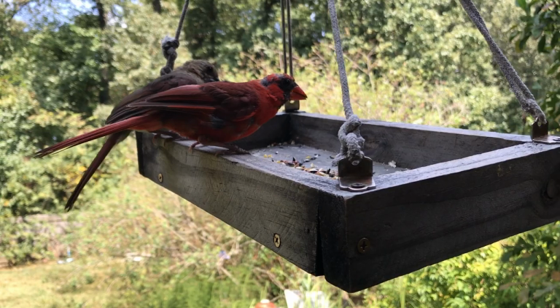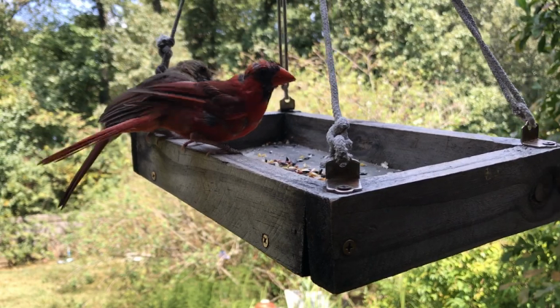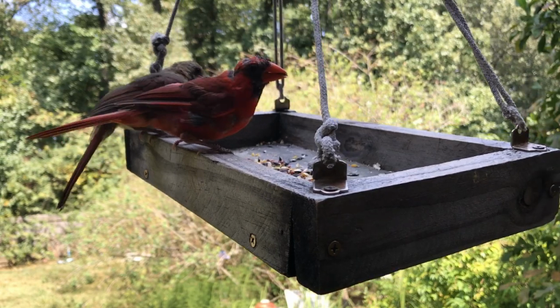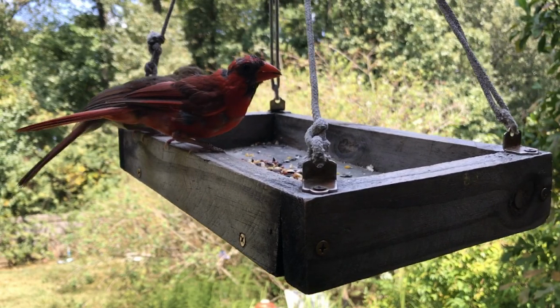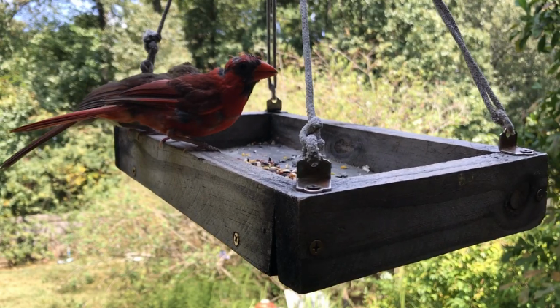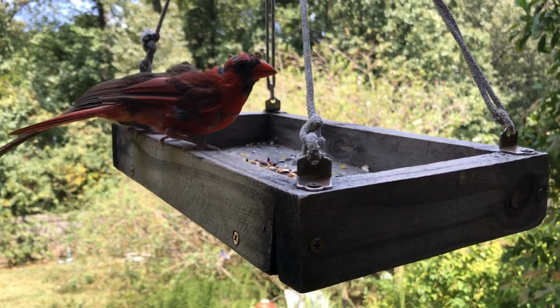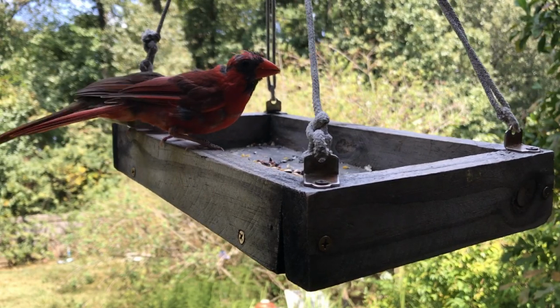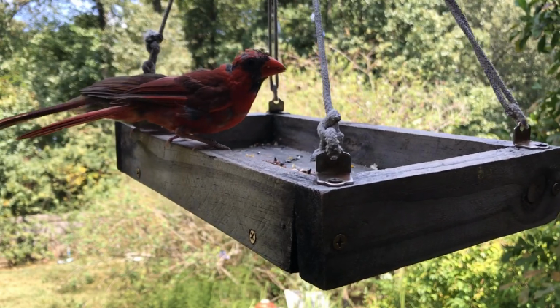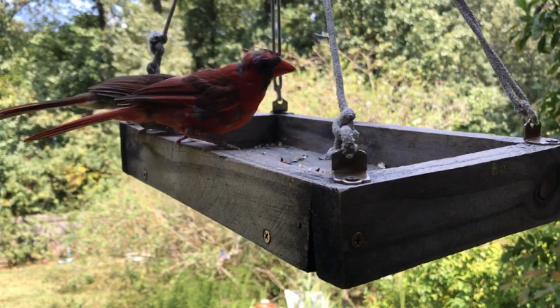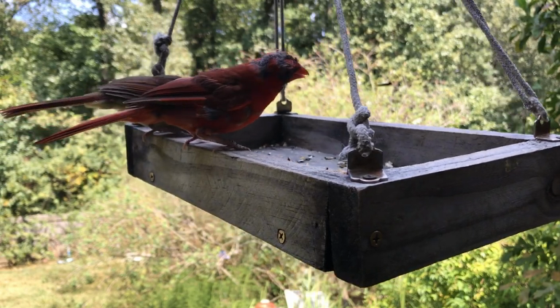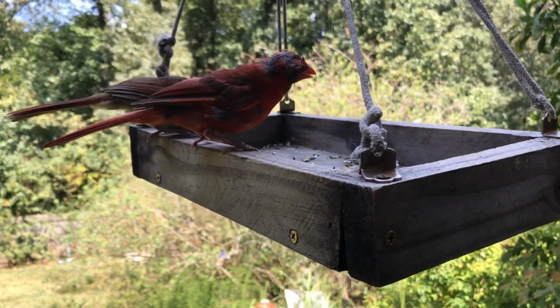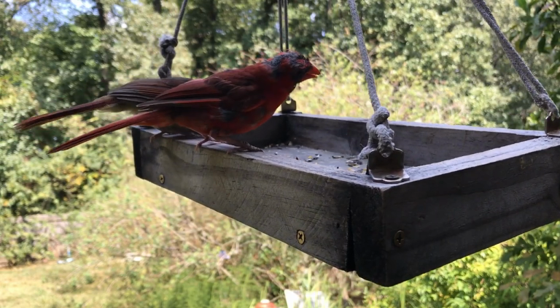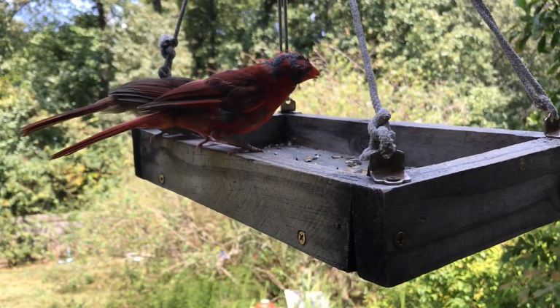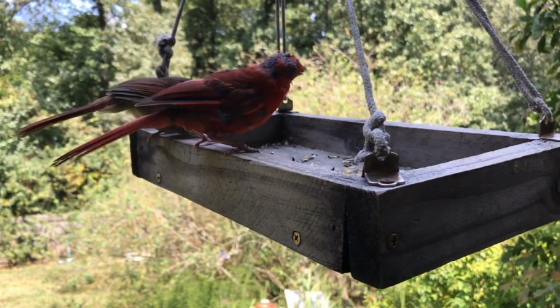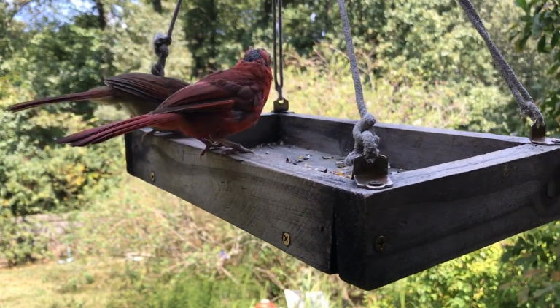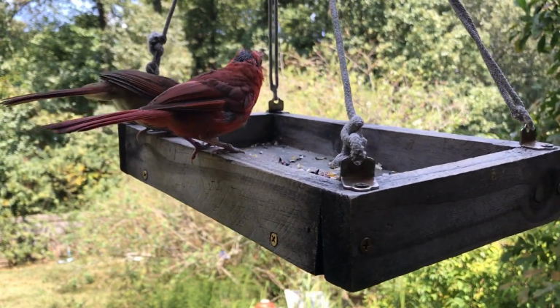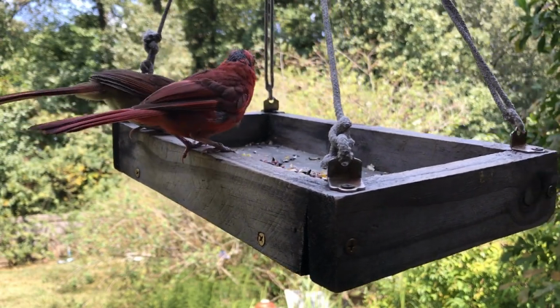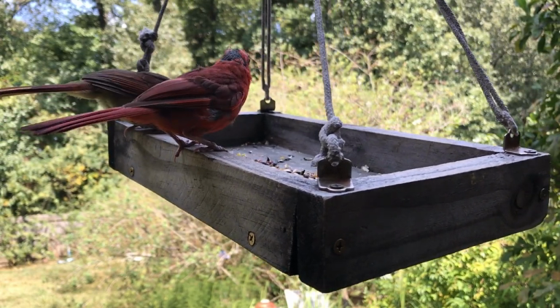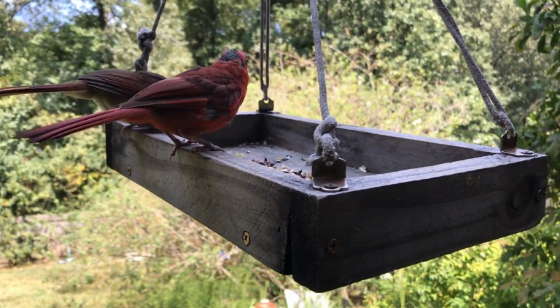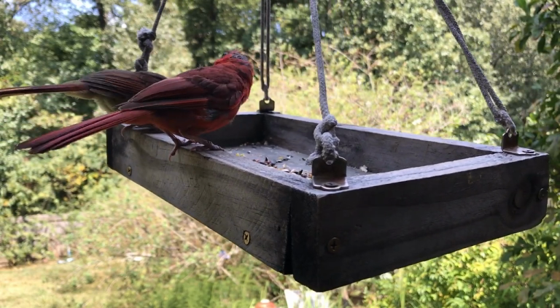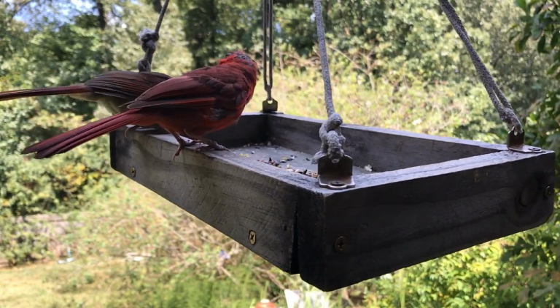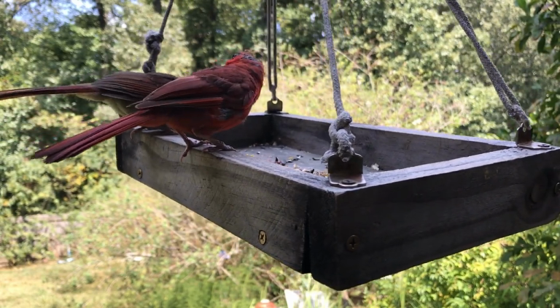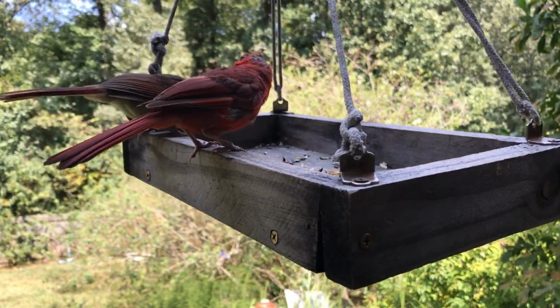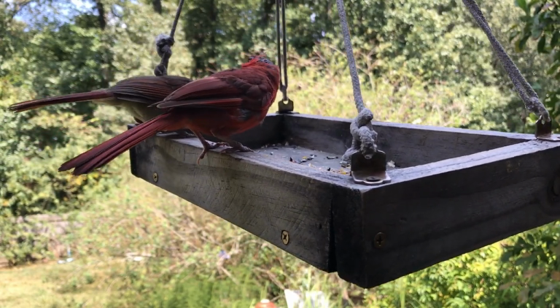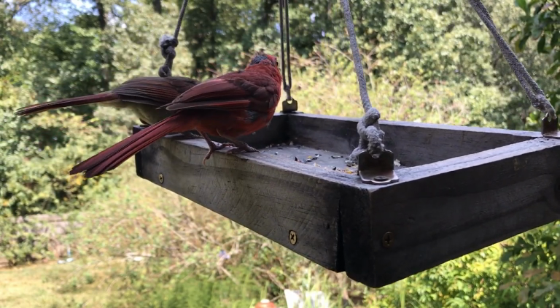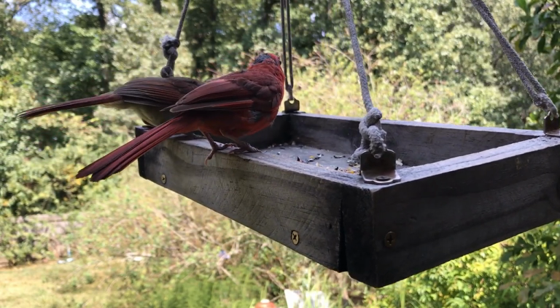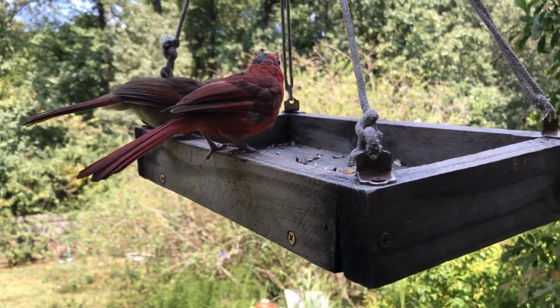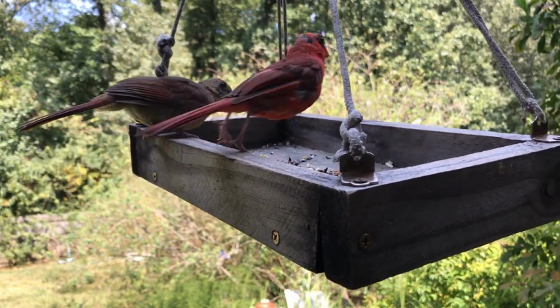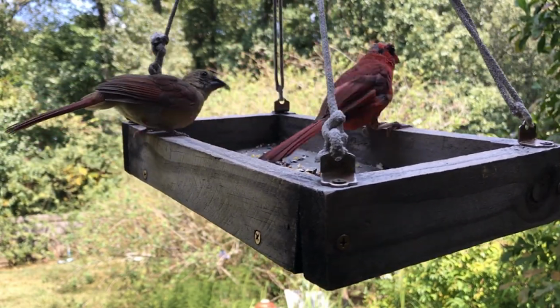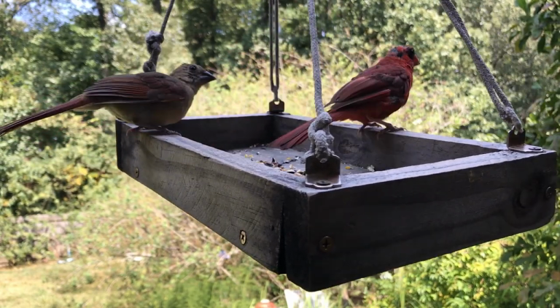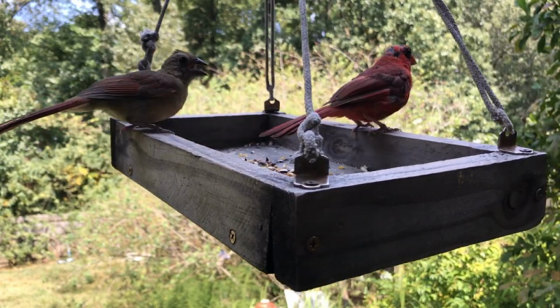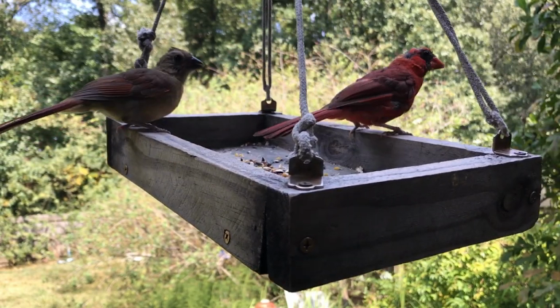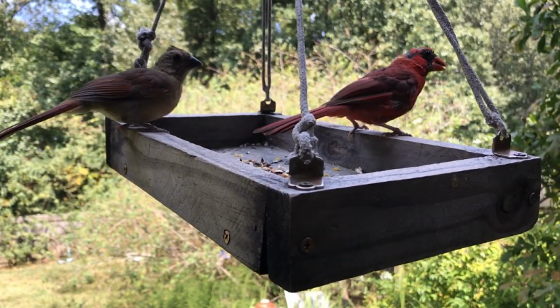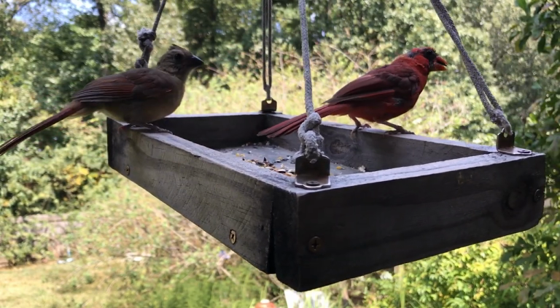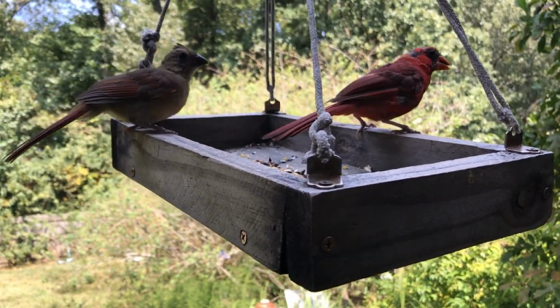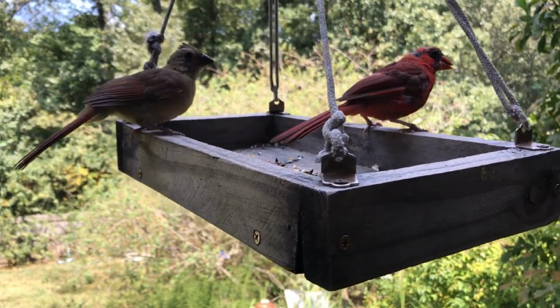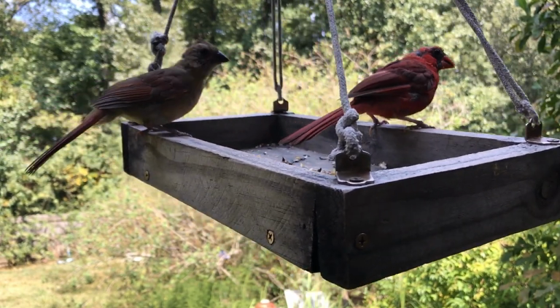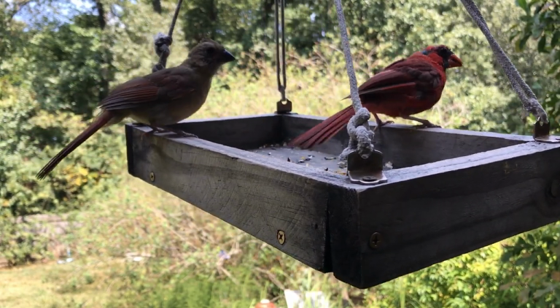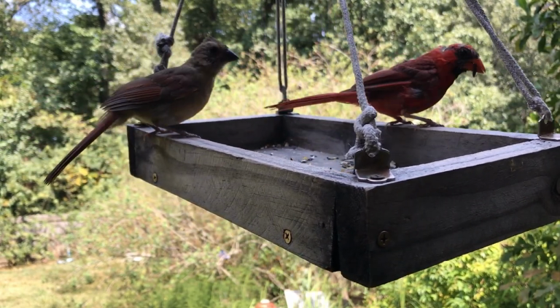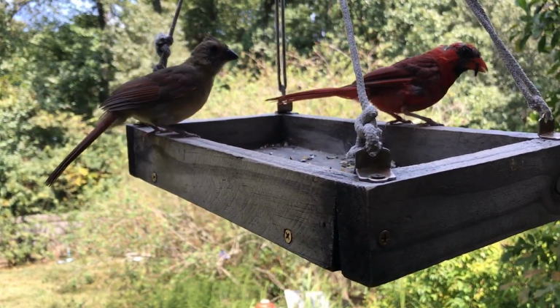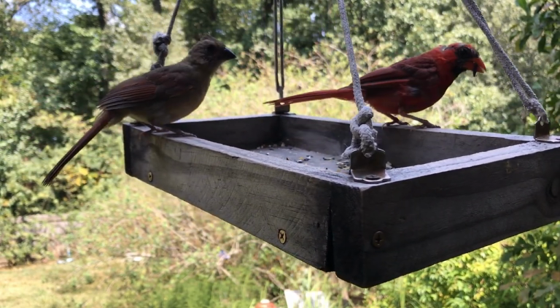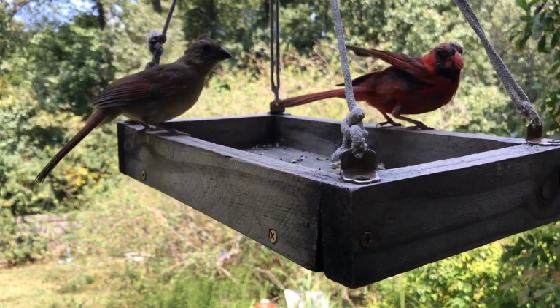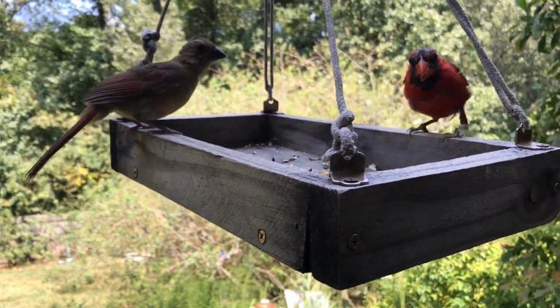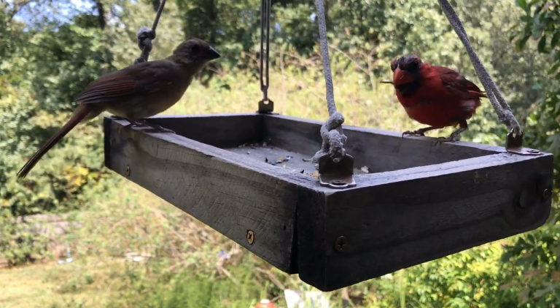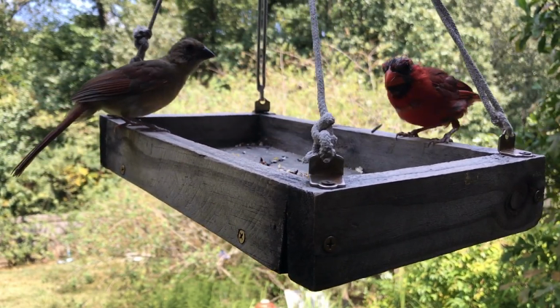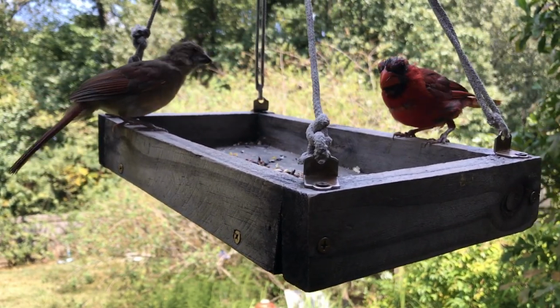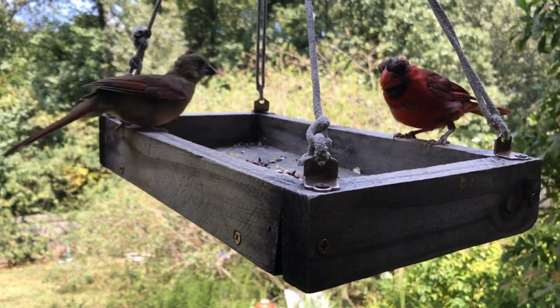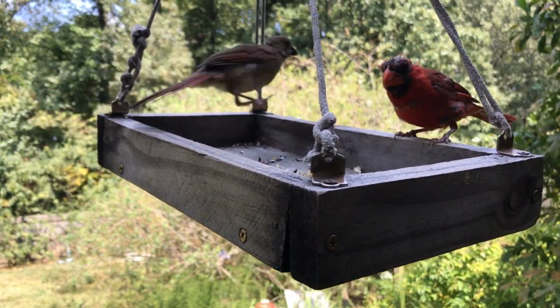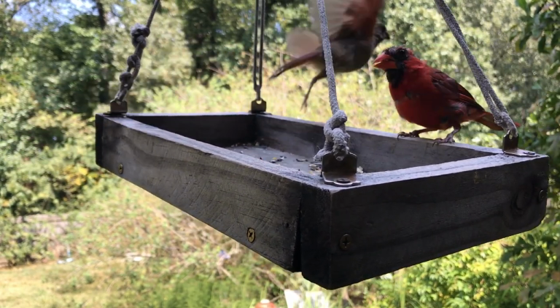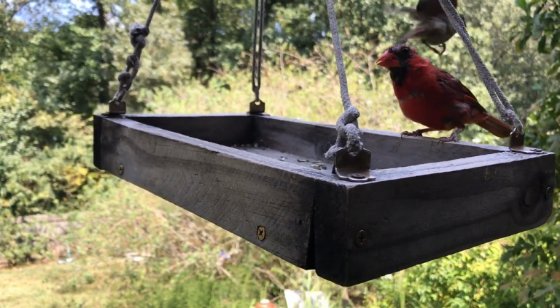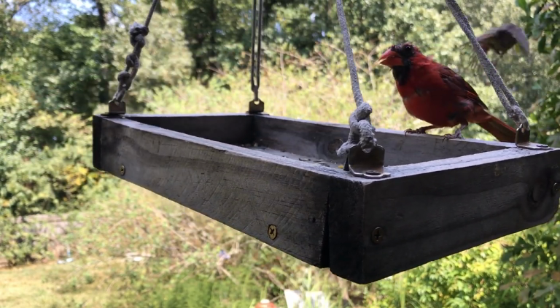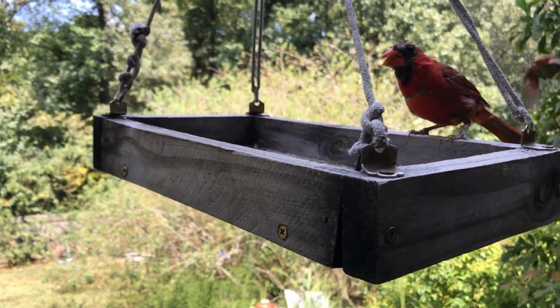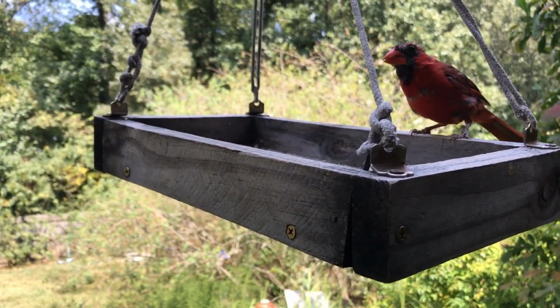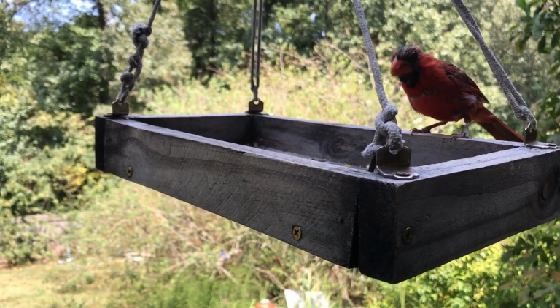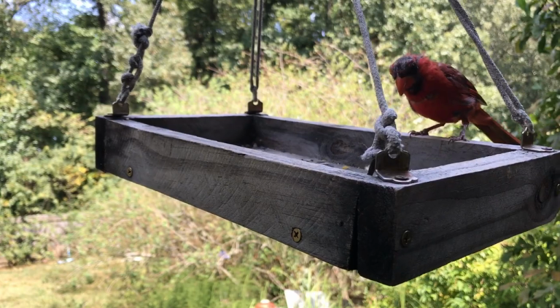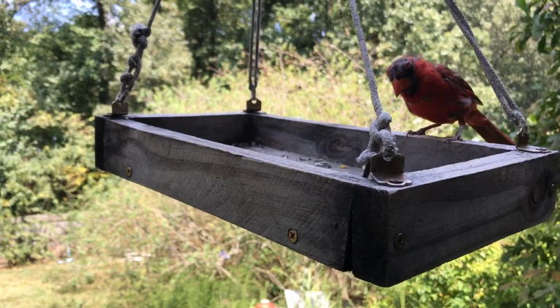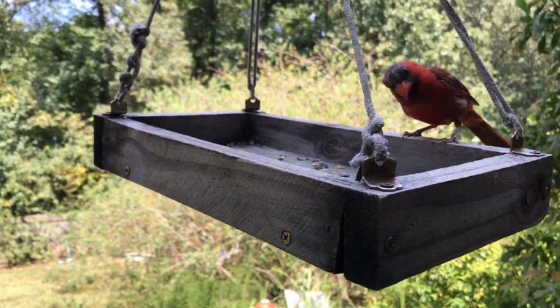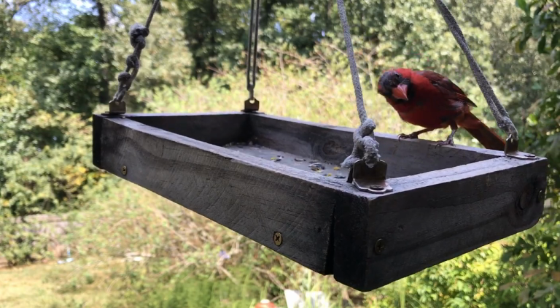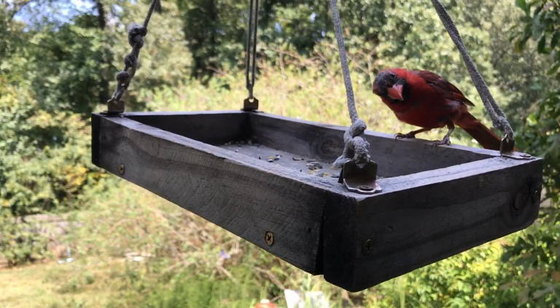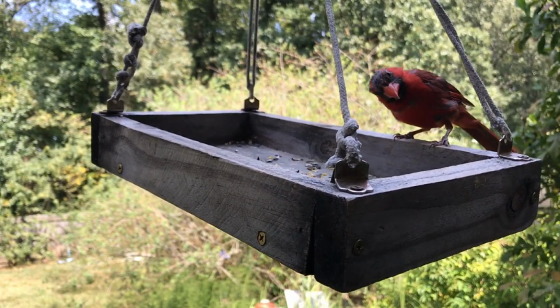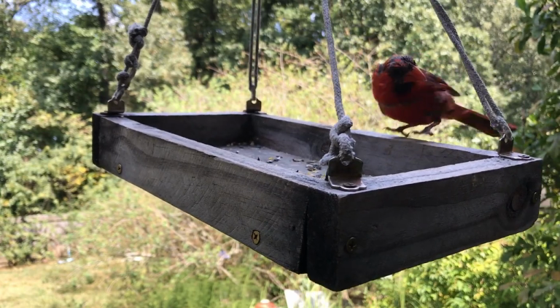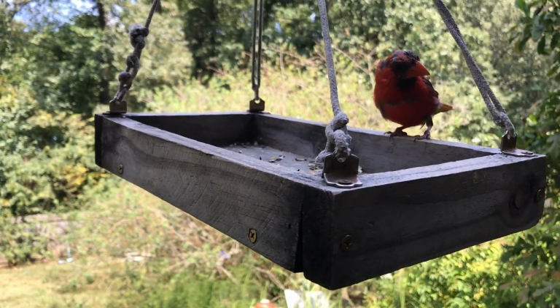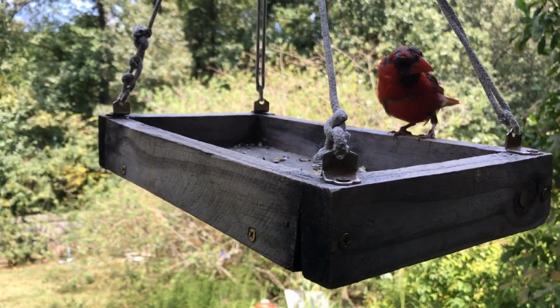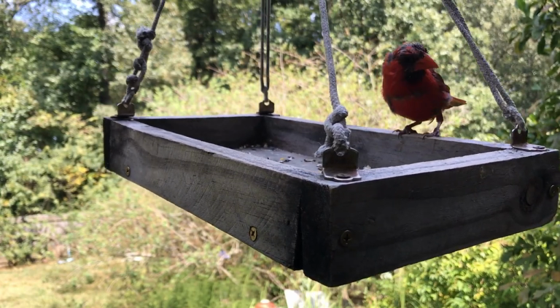Having trouble attracting birds to a new feeder? Here are five tips to attract birds to a feeder fast.